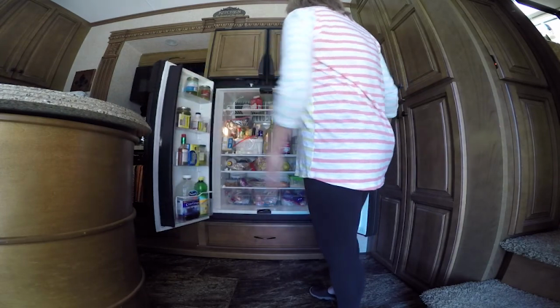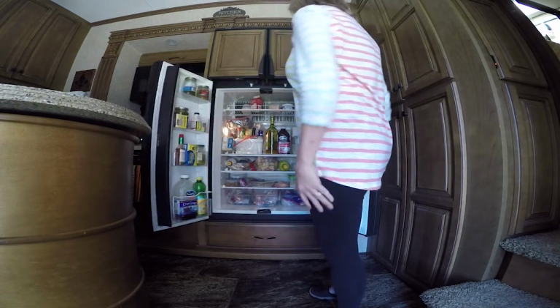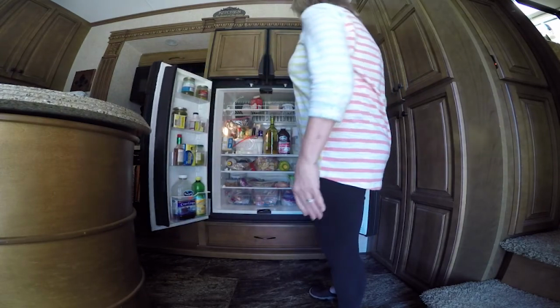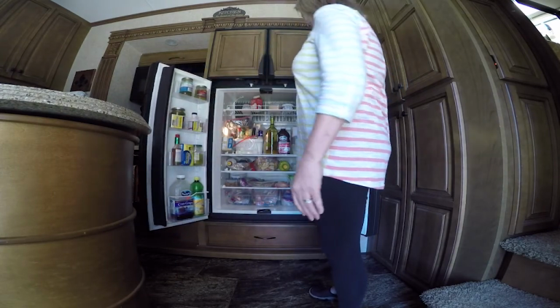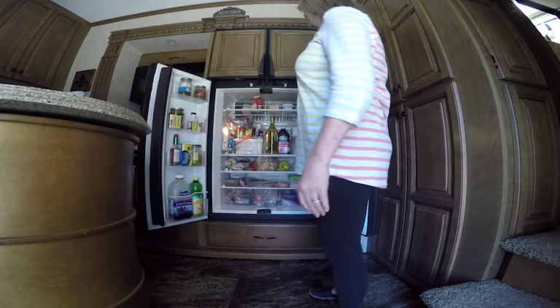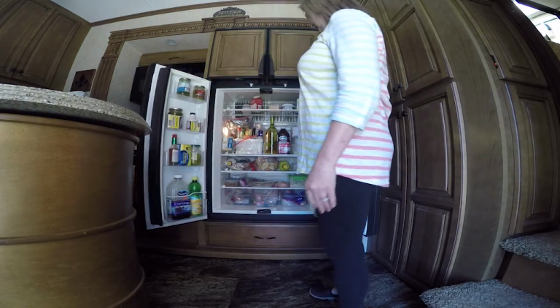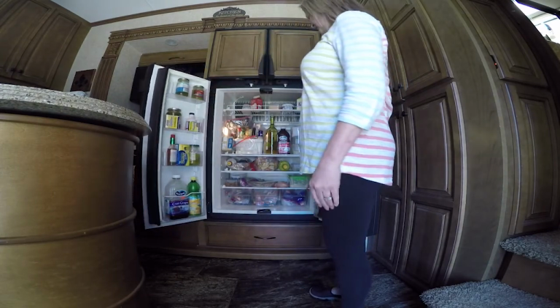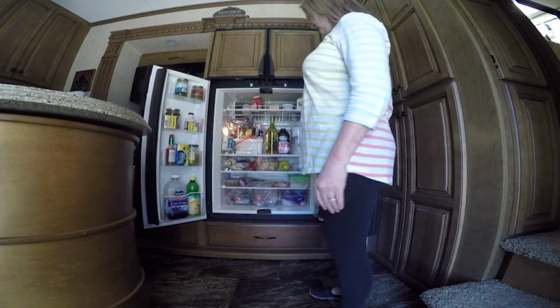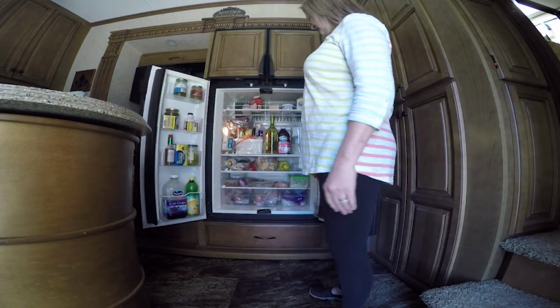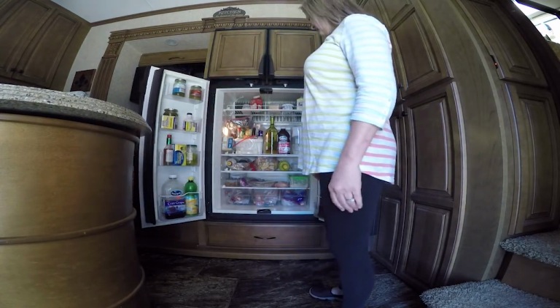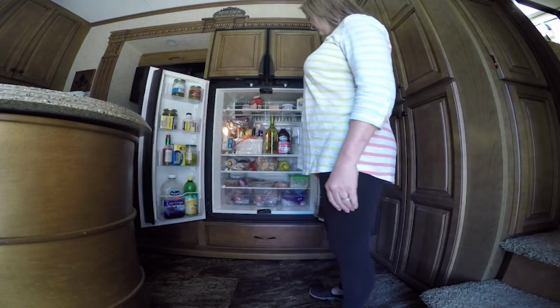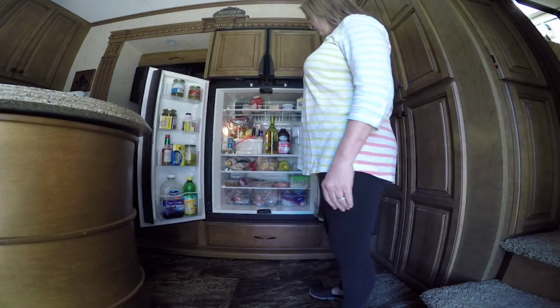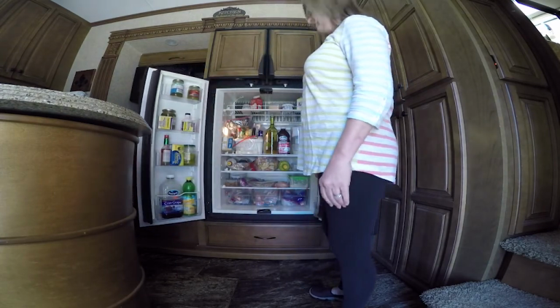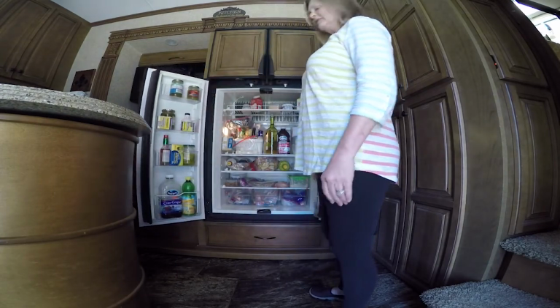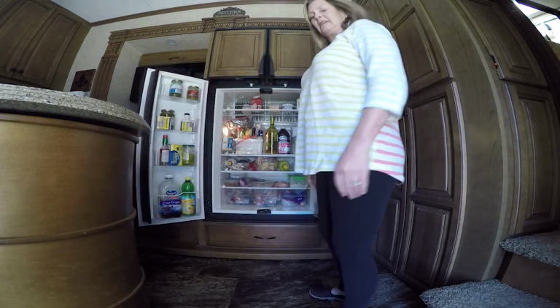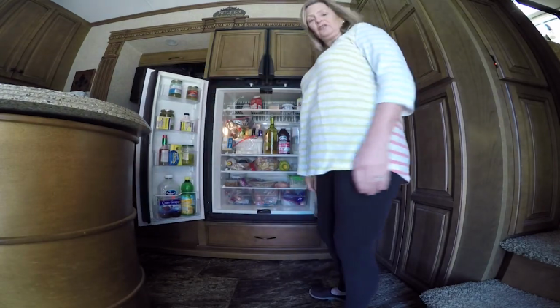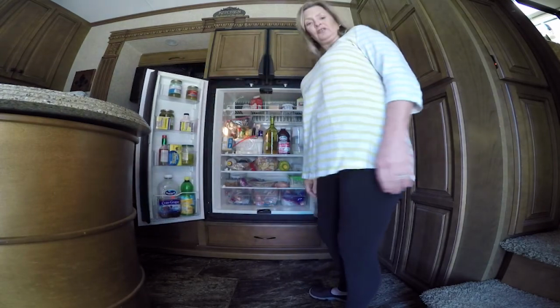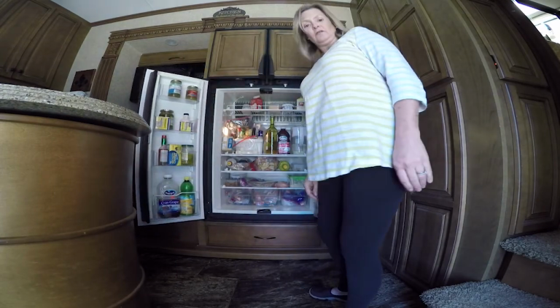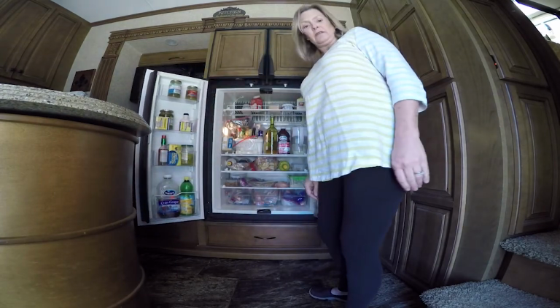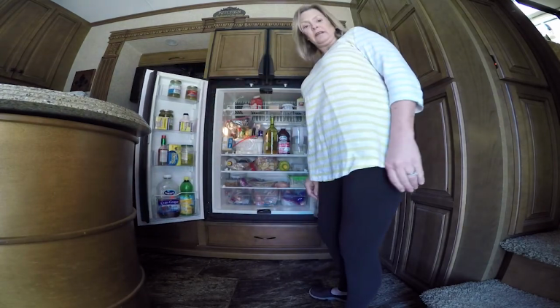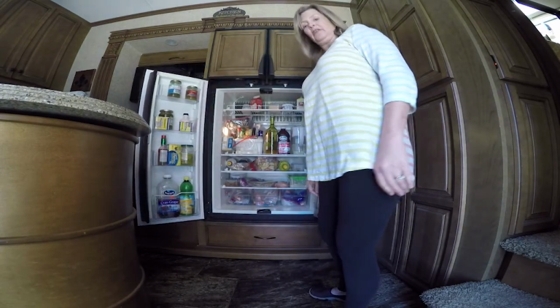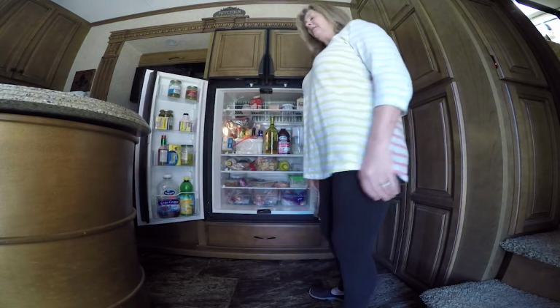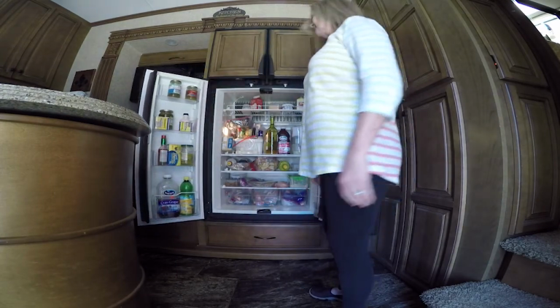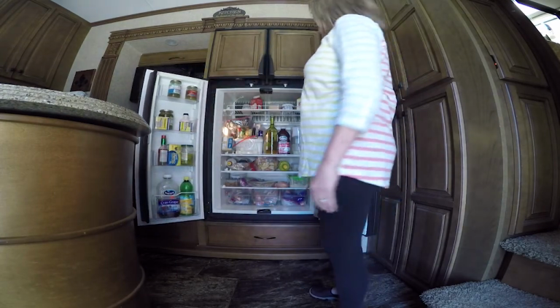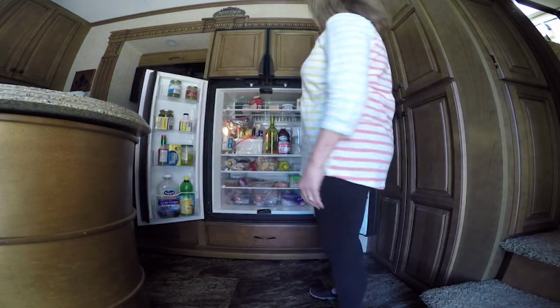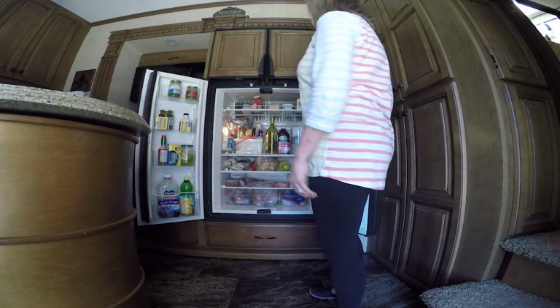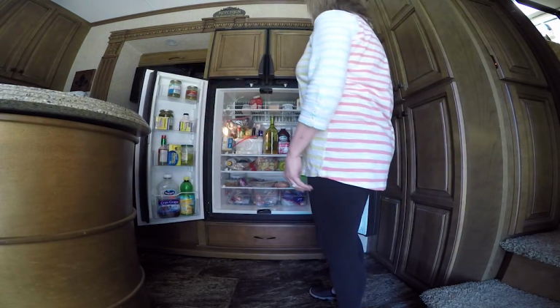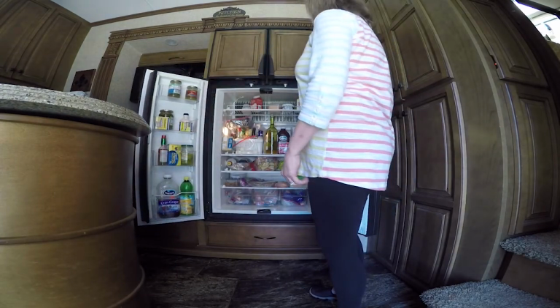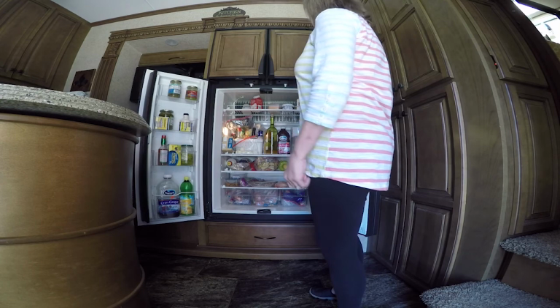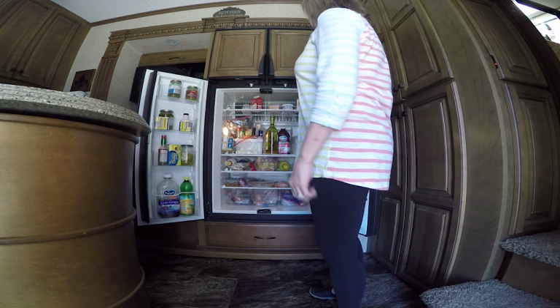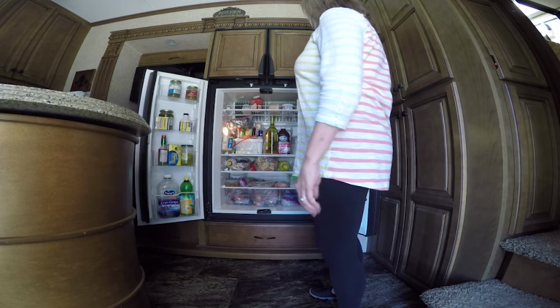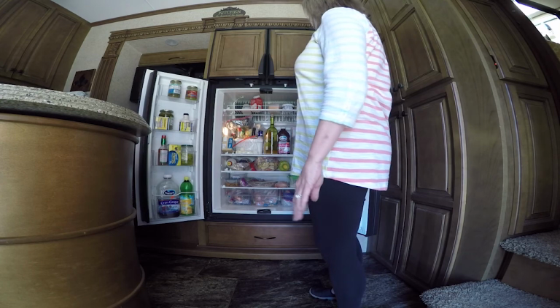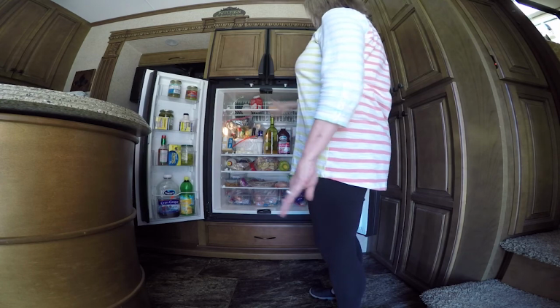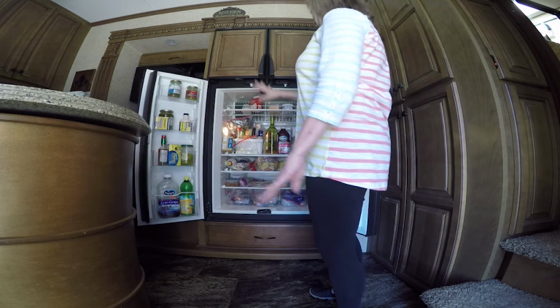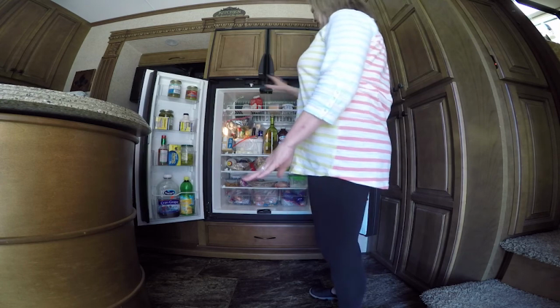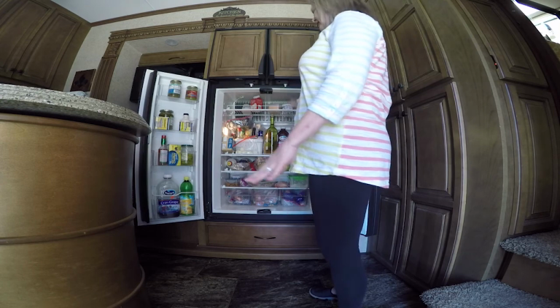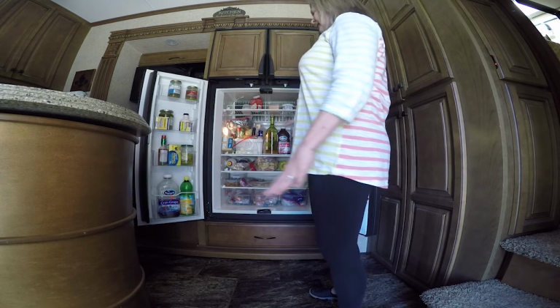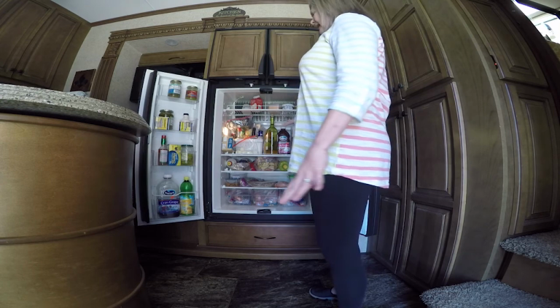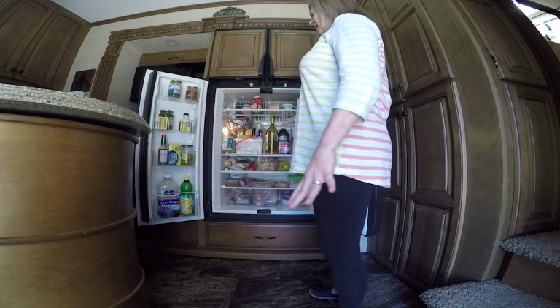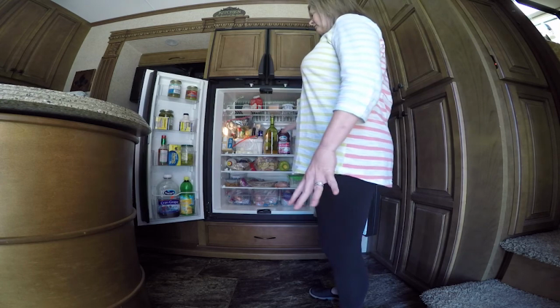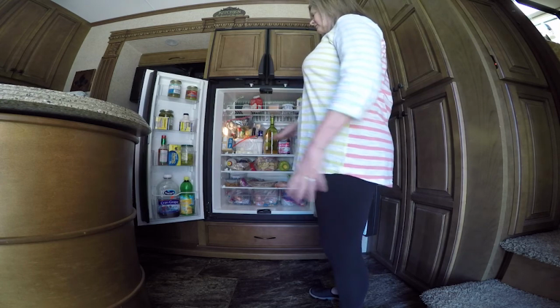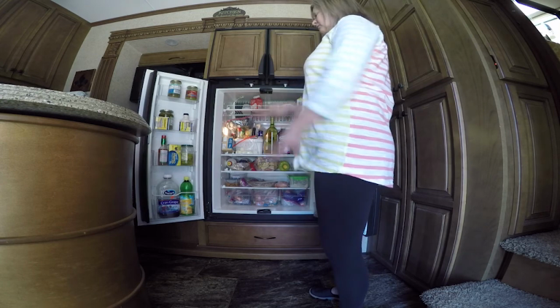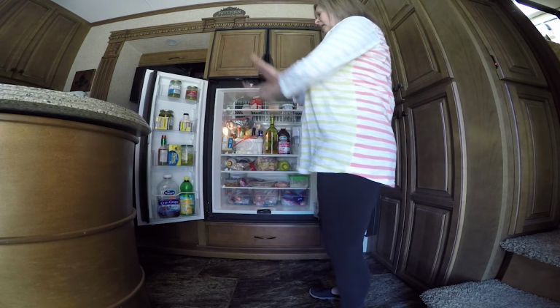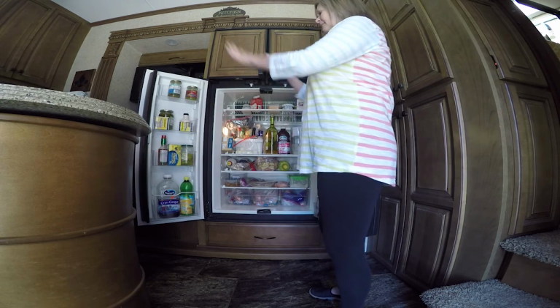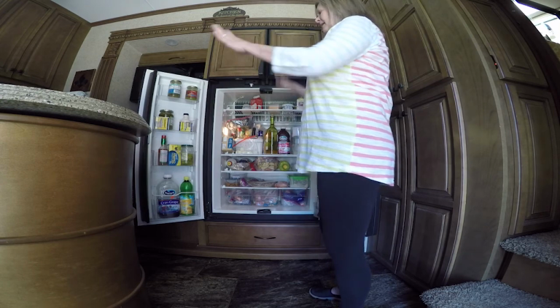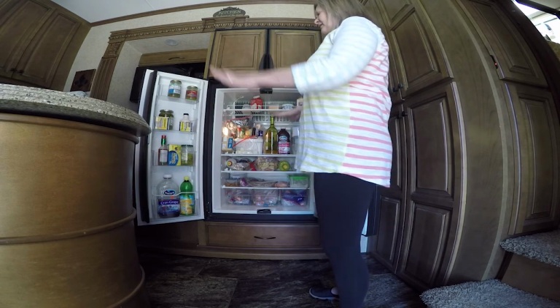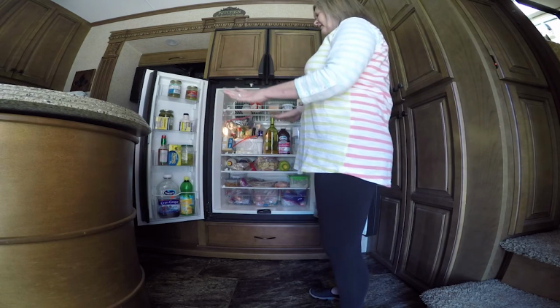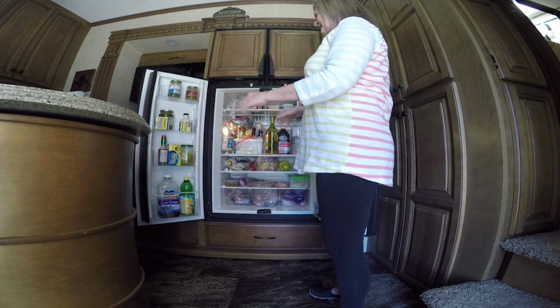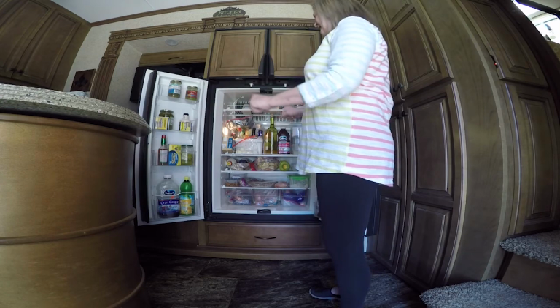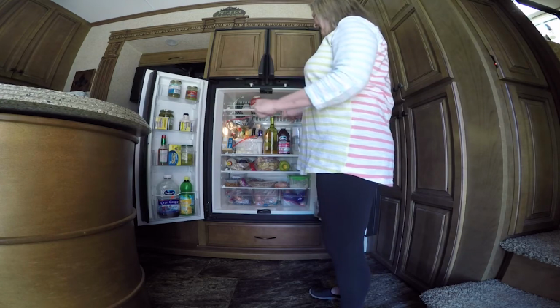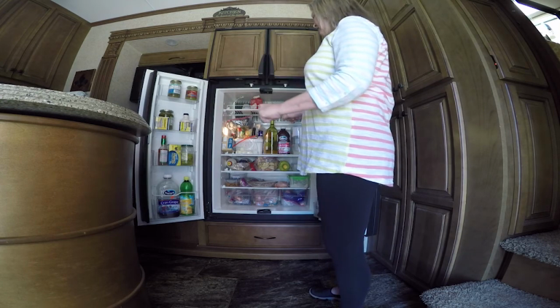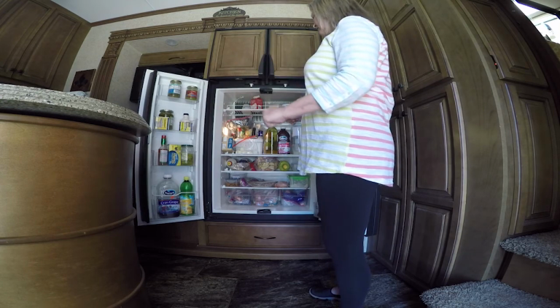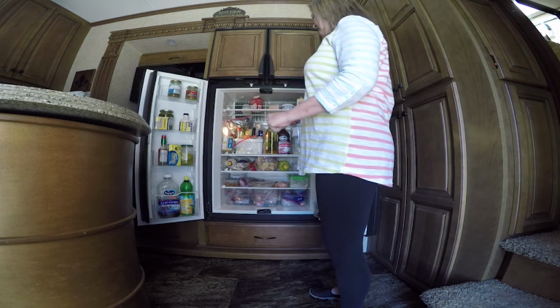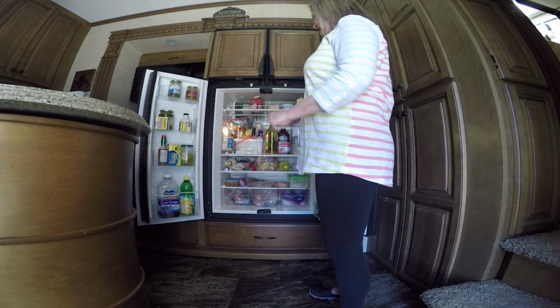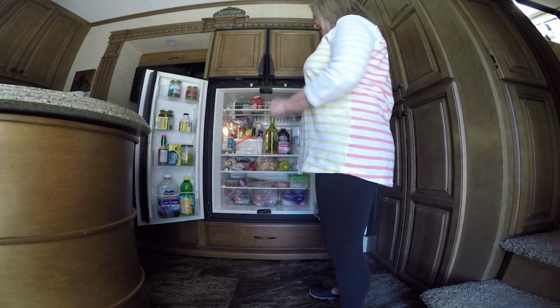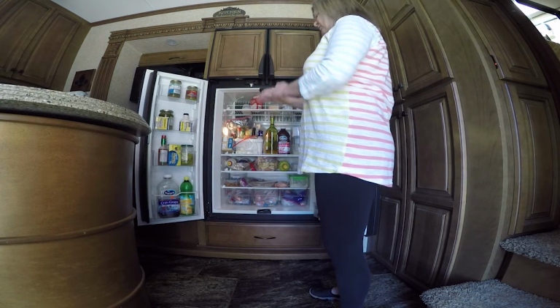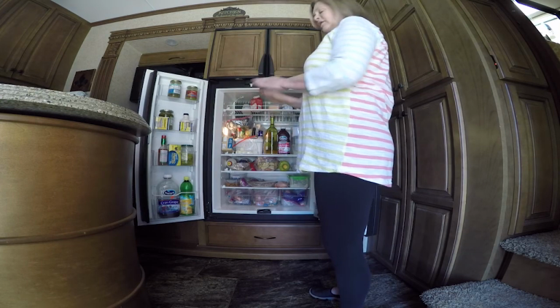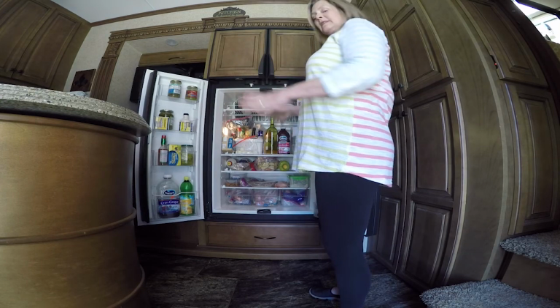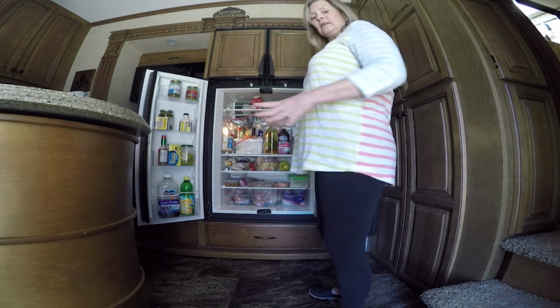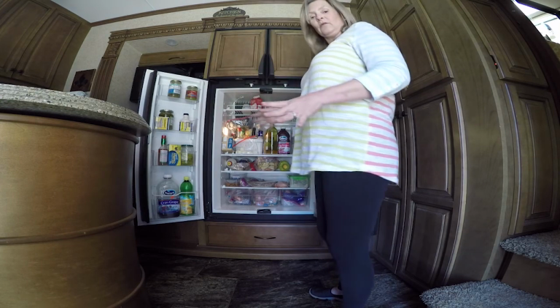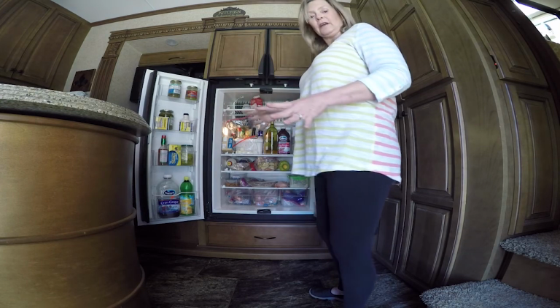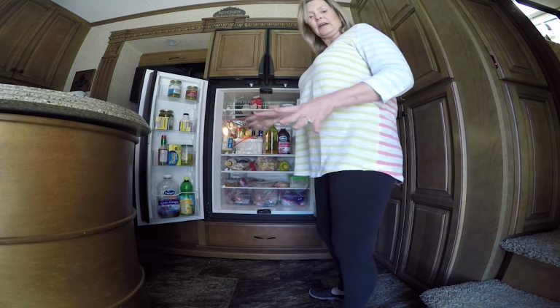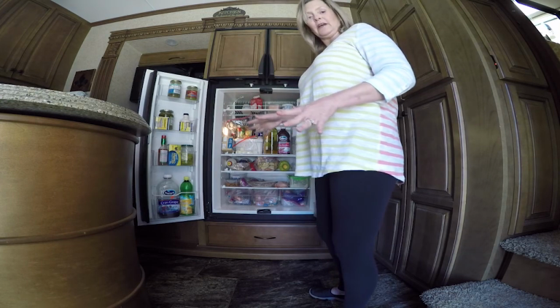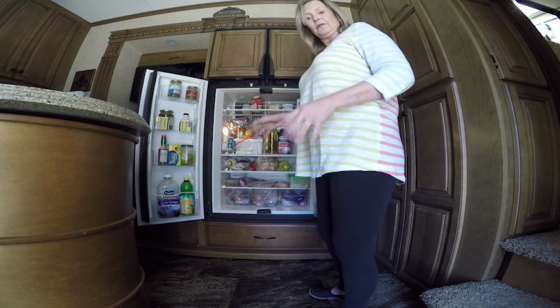I need to get some organization going here. So I'm going to take everything out, wipe everything down, and we're going to see where it goes.